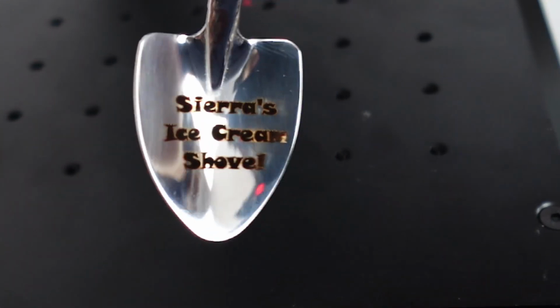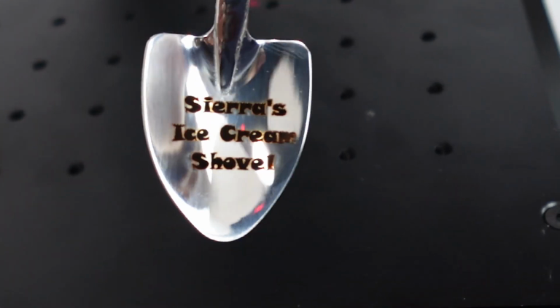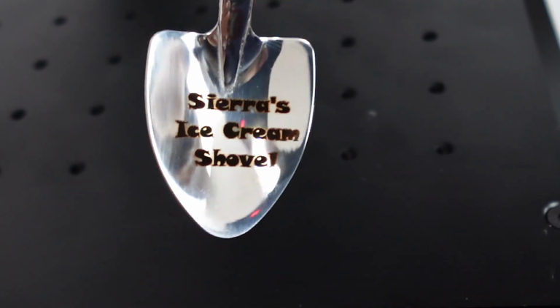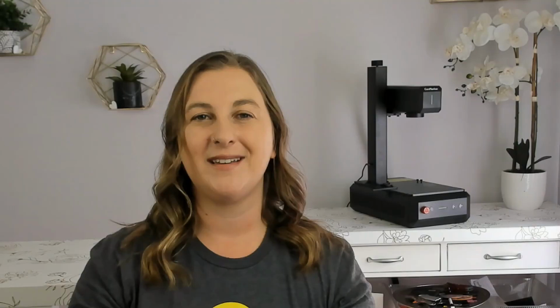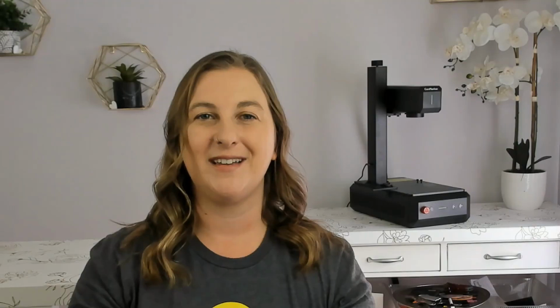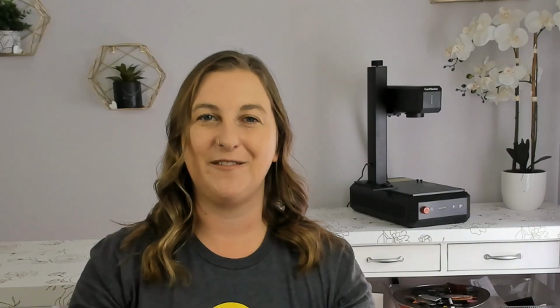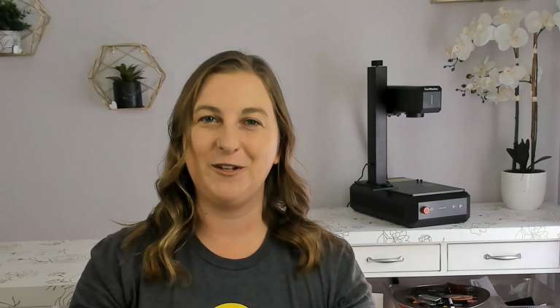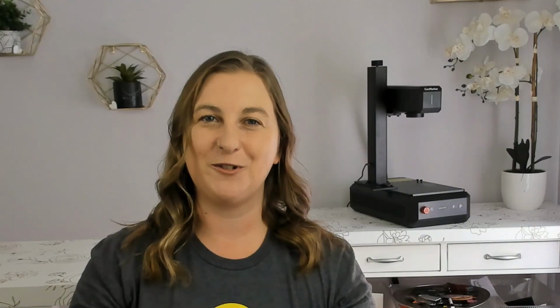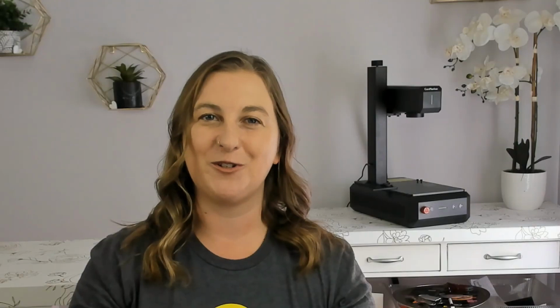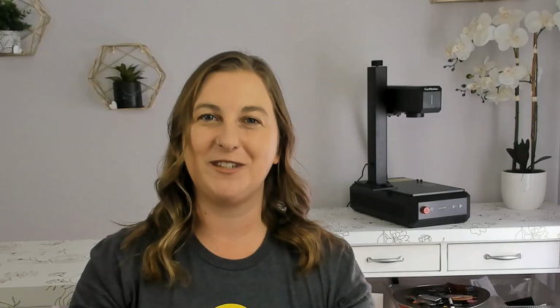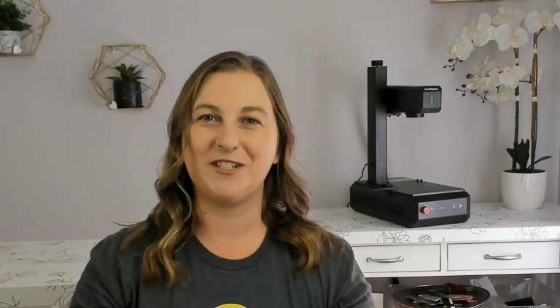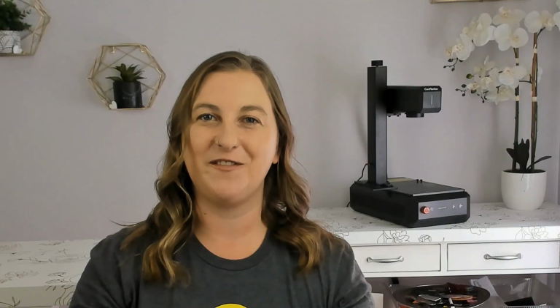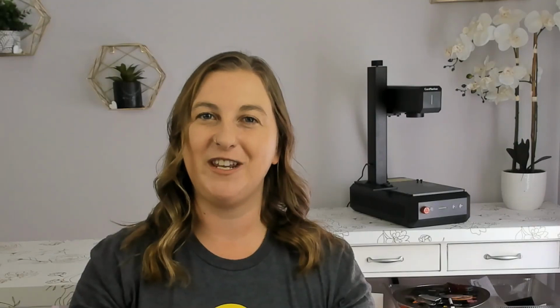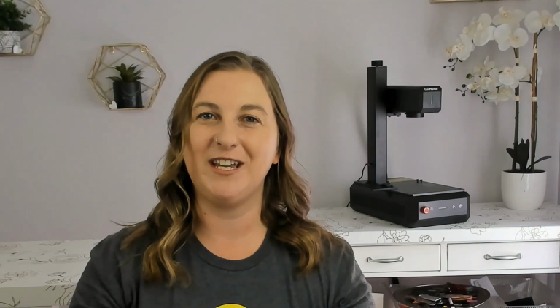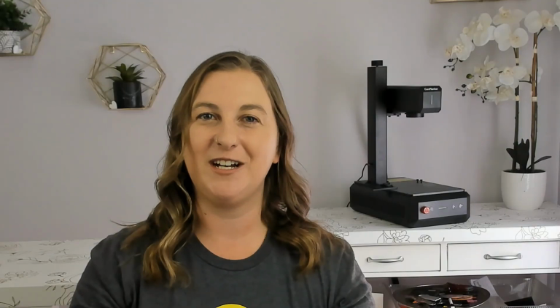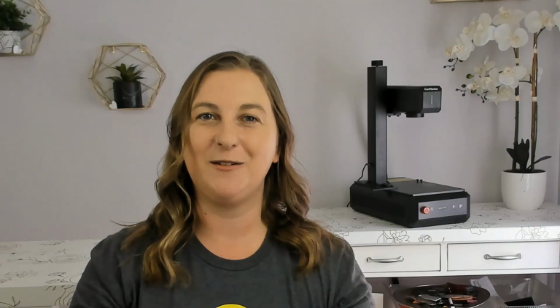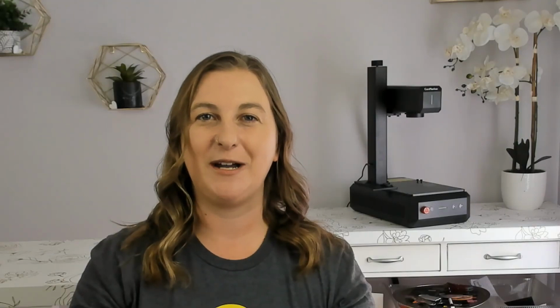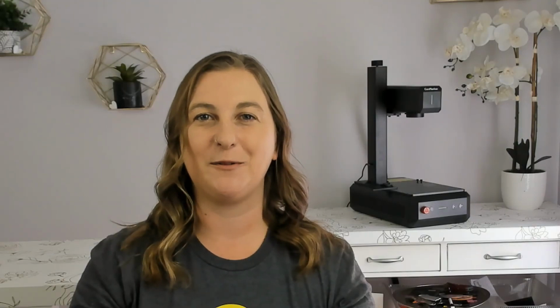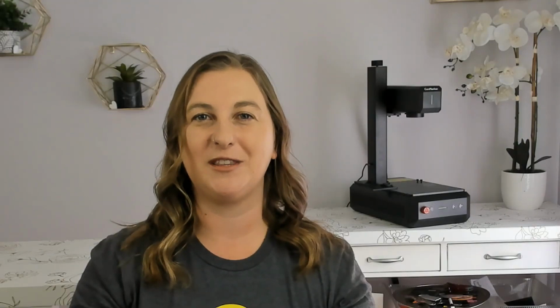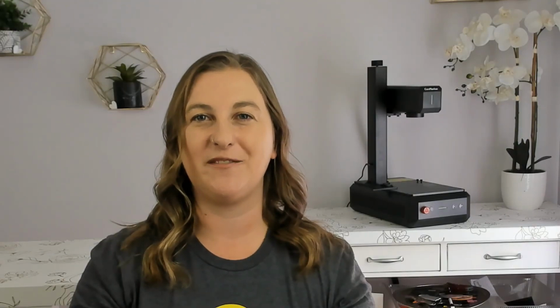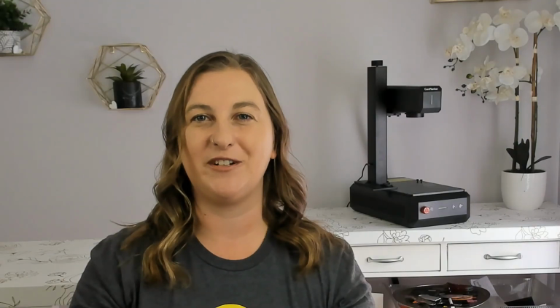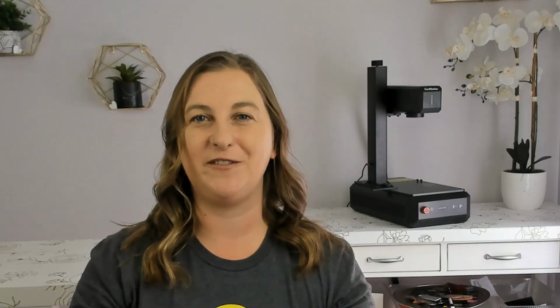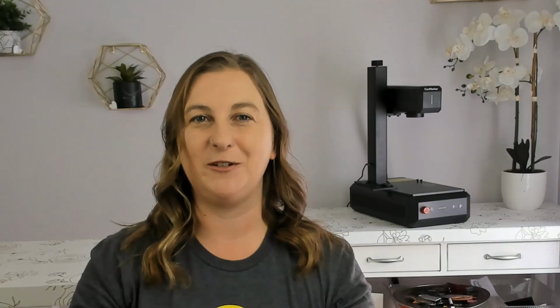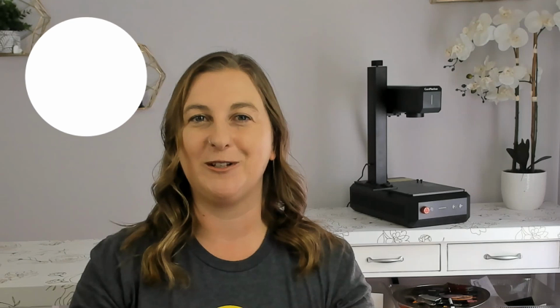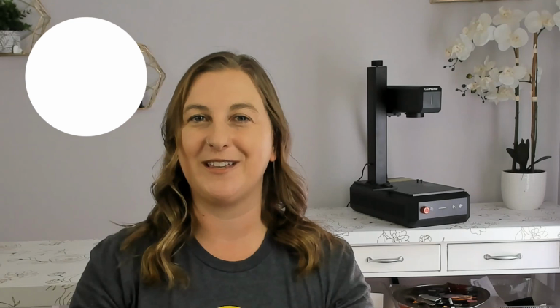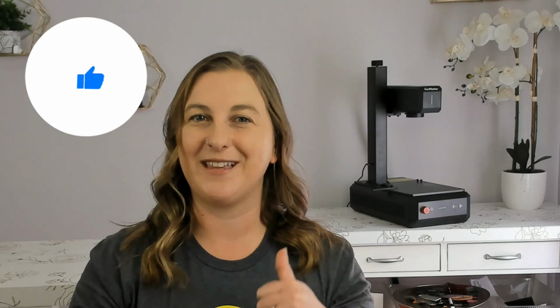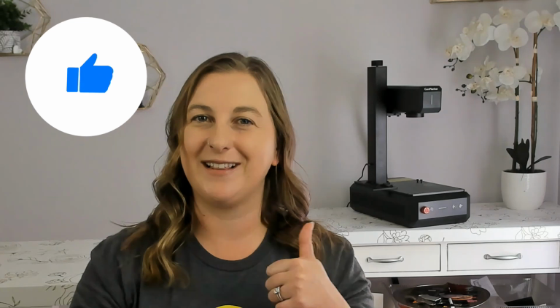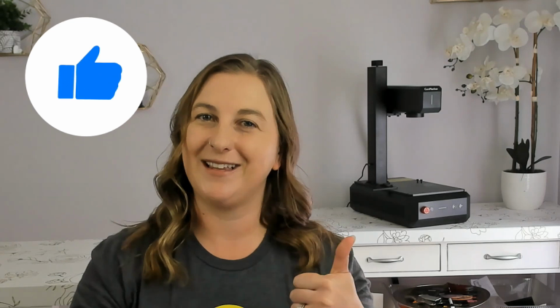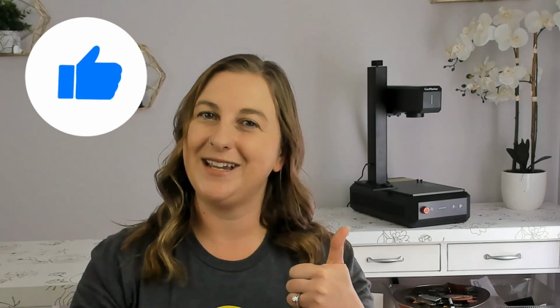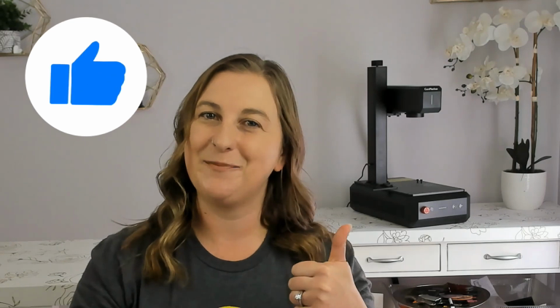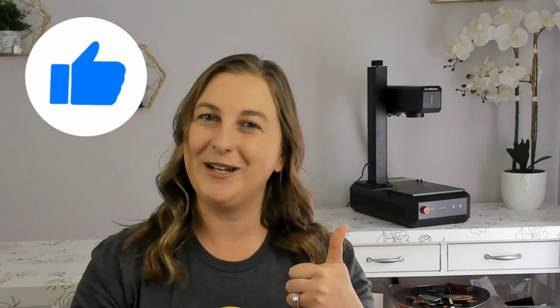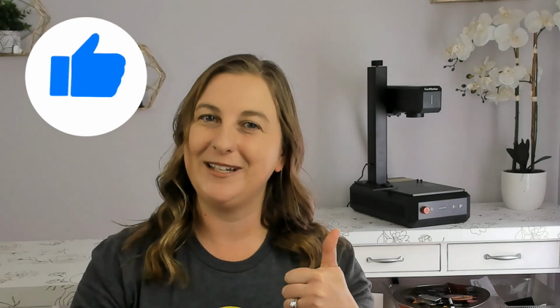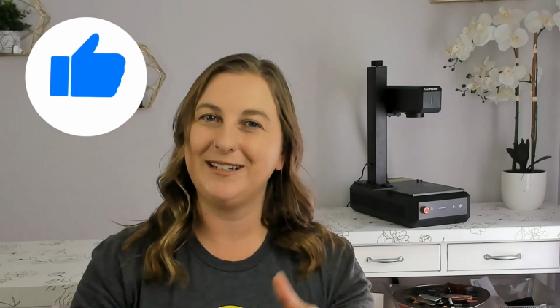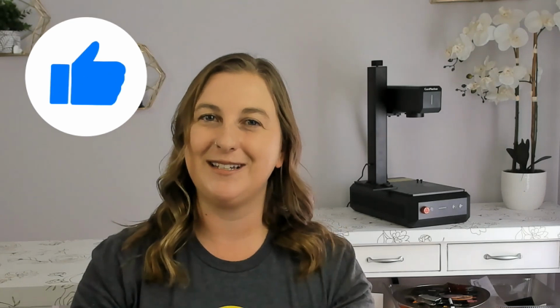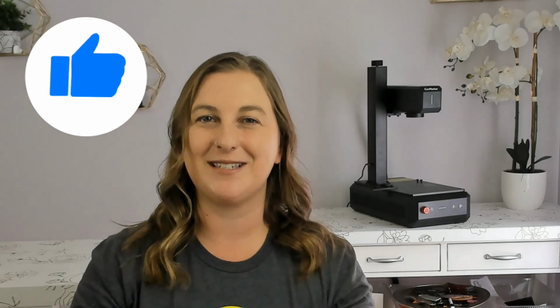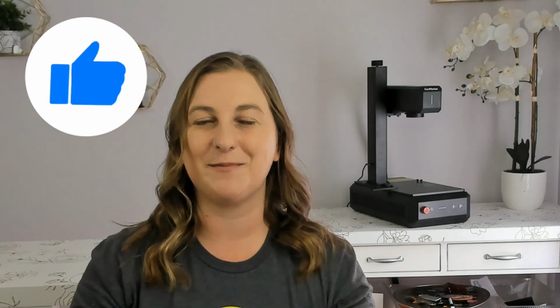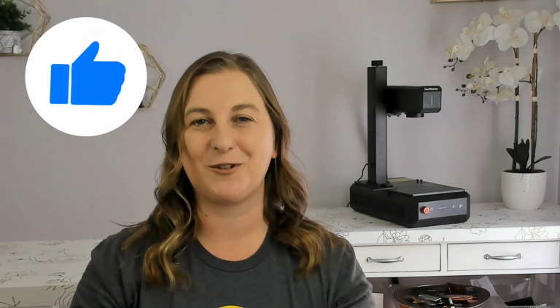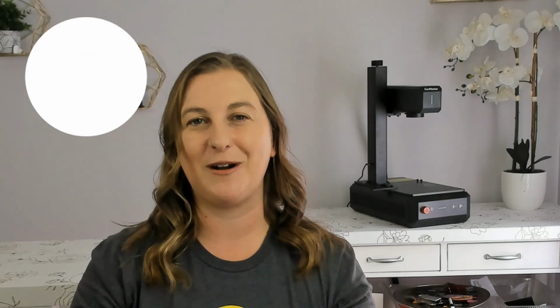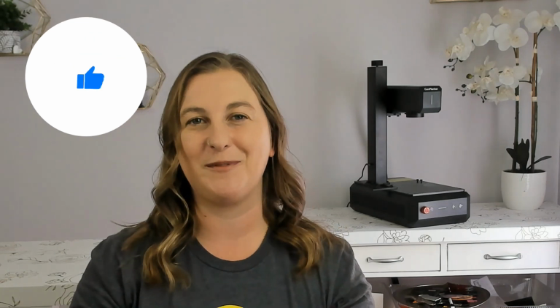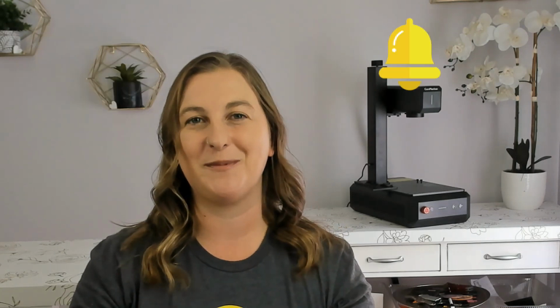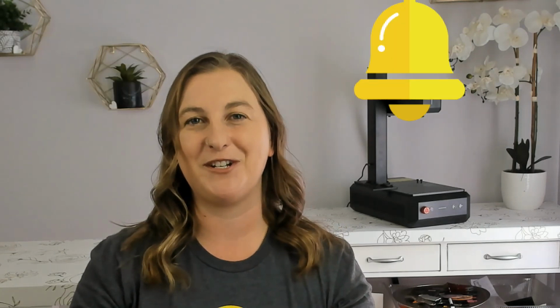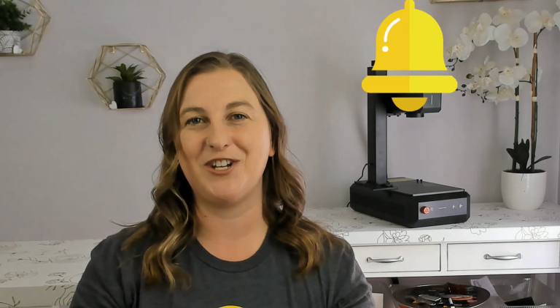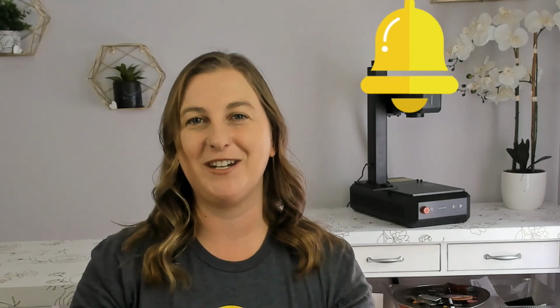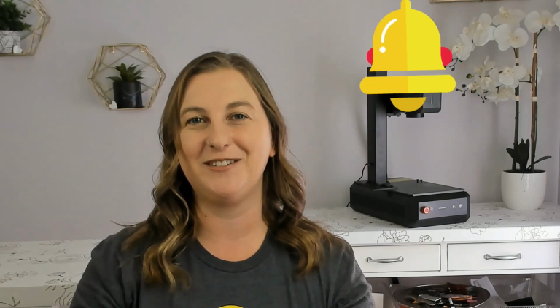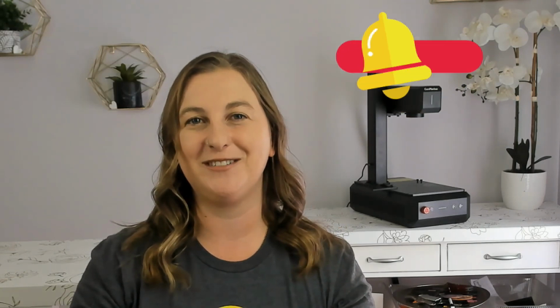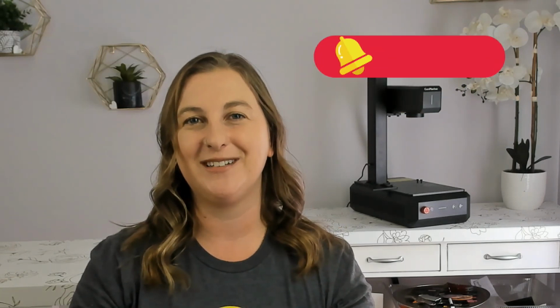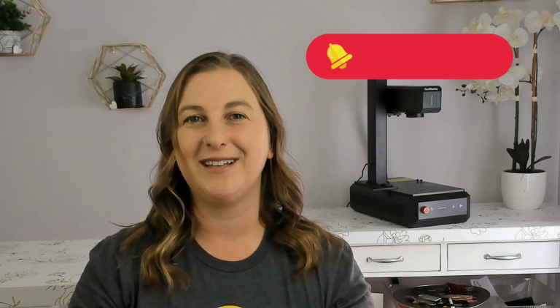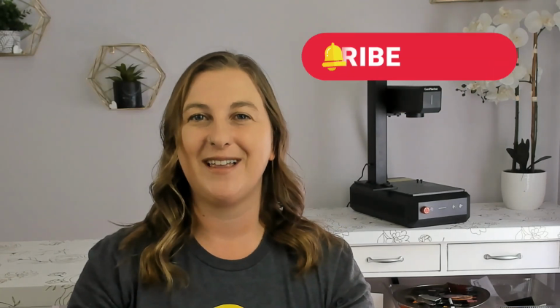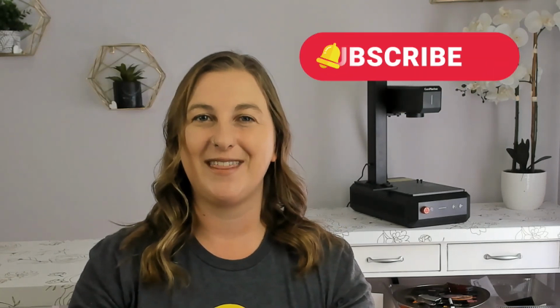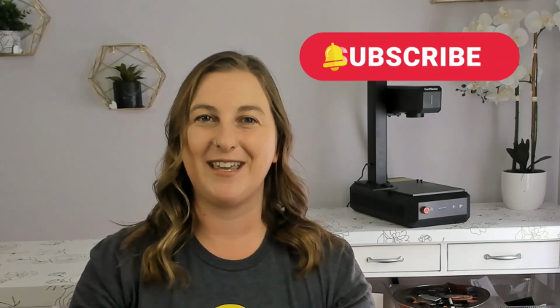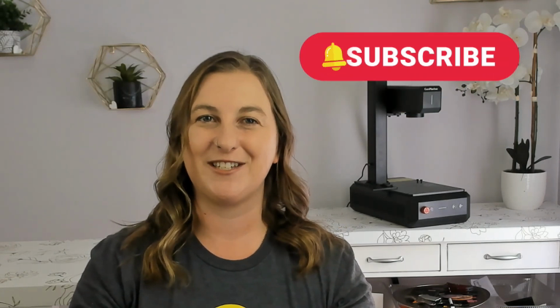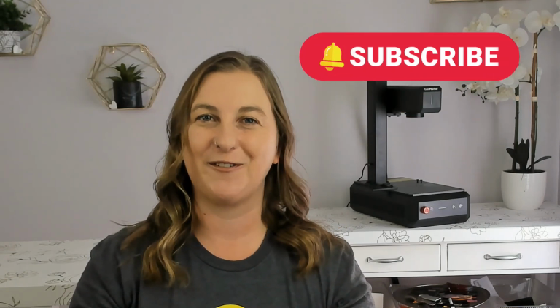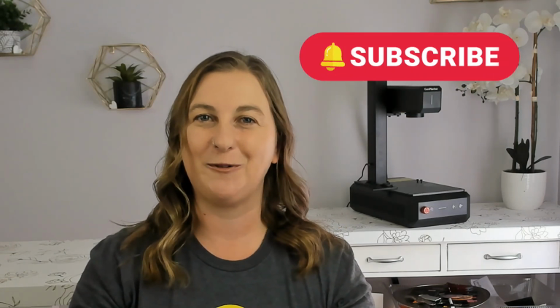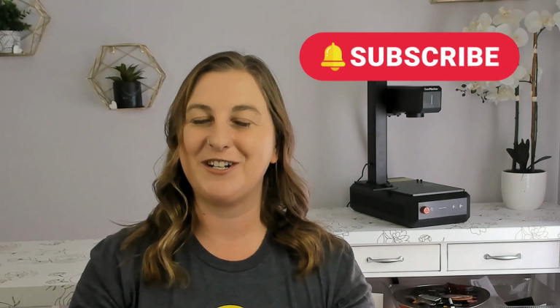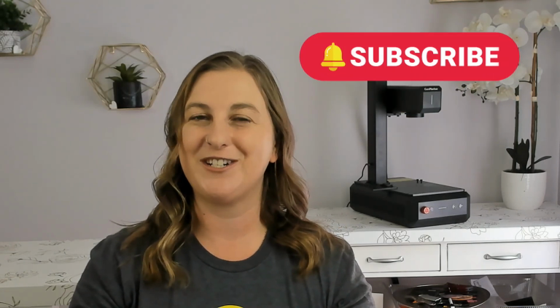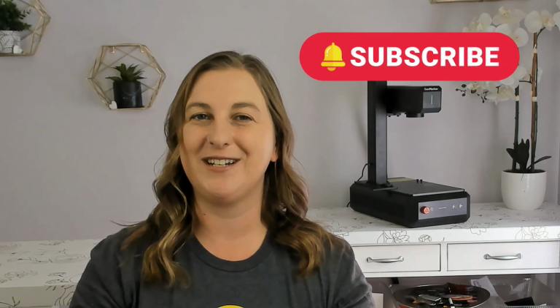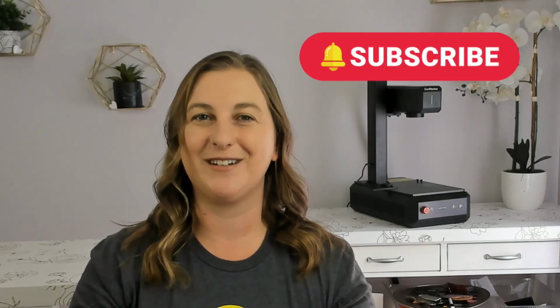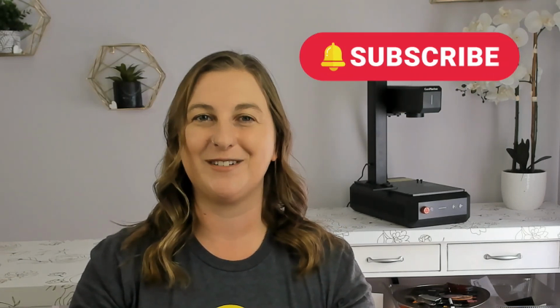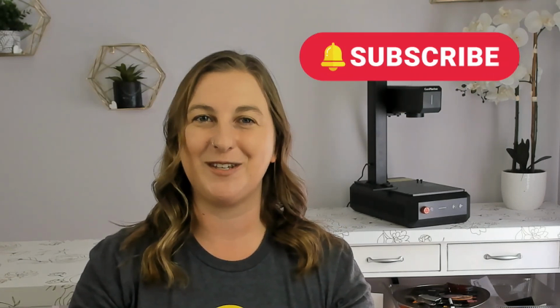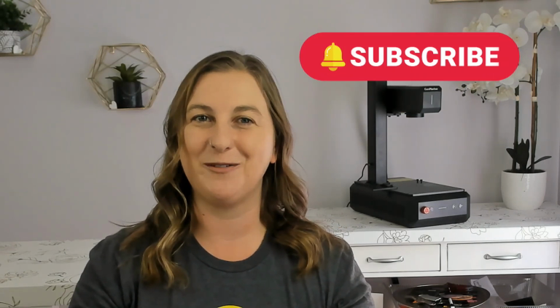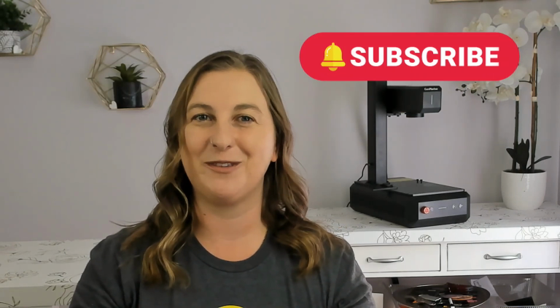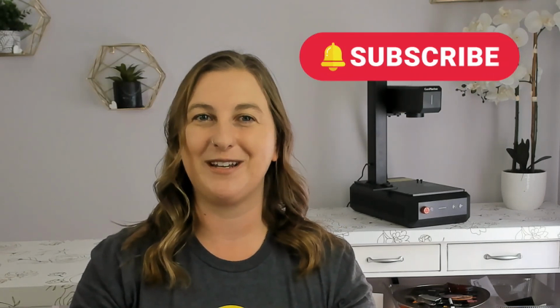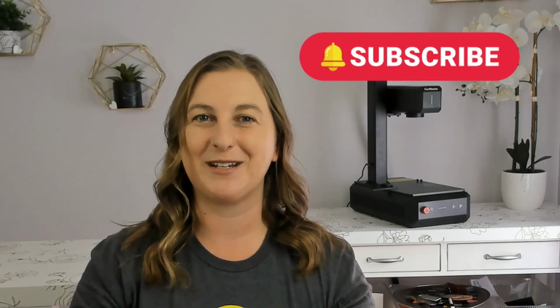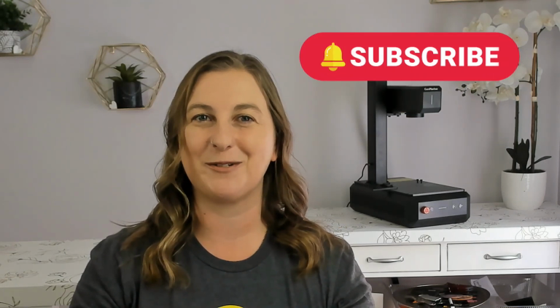If you enjoyed this video, I would love it if you clicked that like button and subscribed to my channel. Thanks for watching, and I'll see you in the next one.